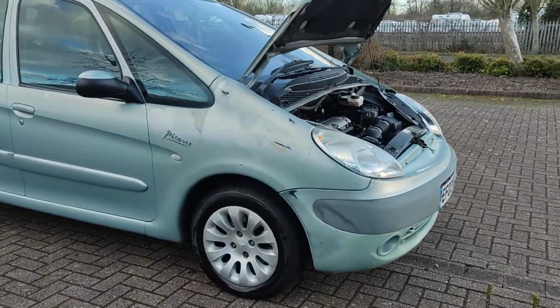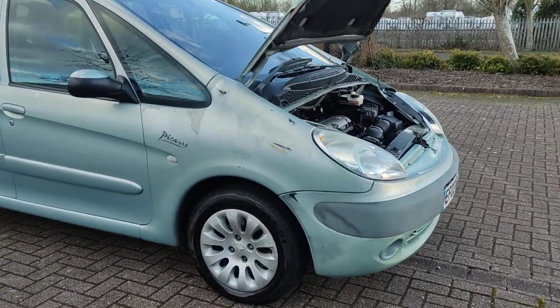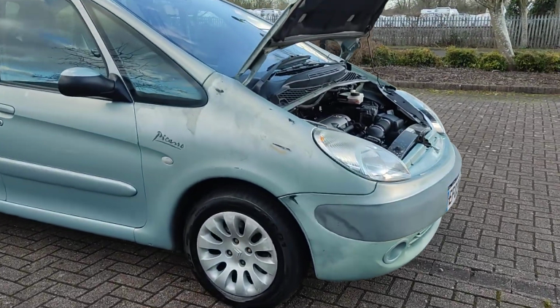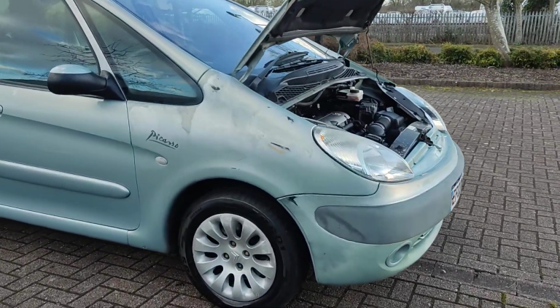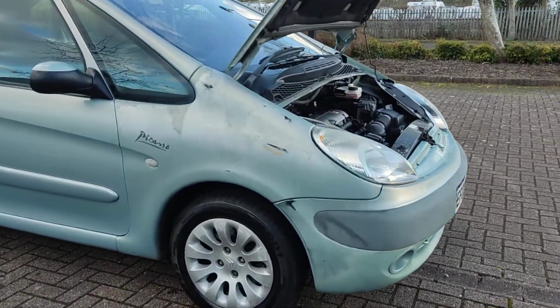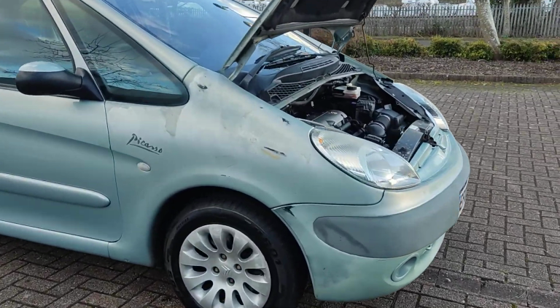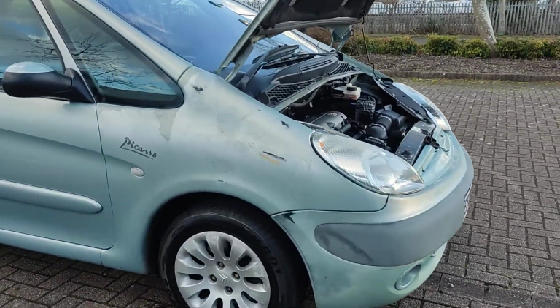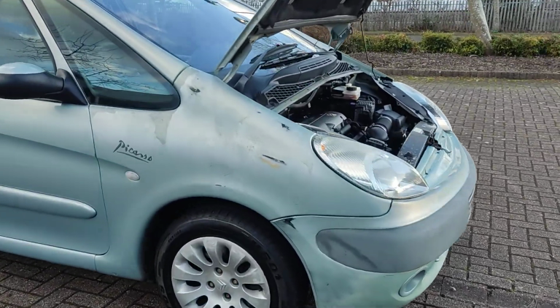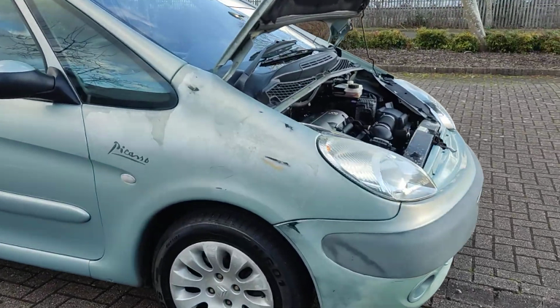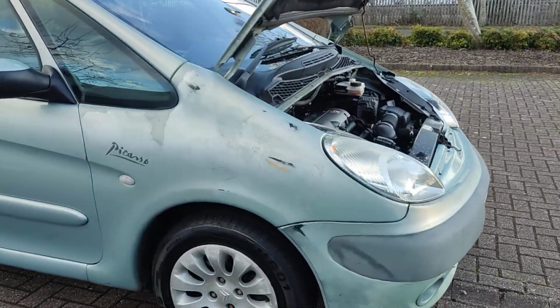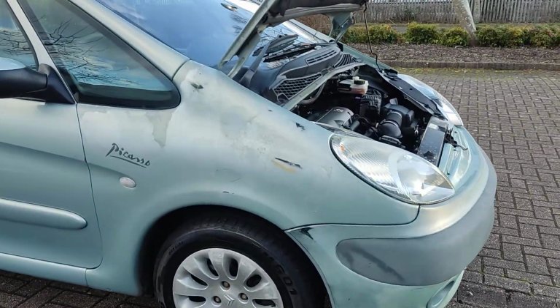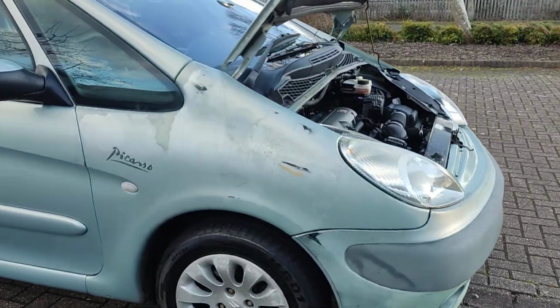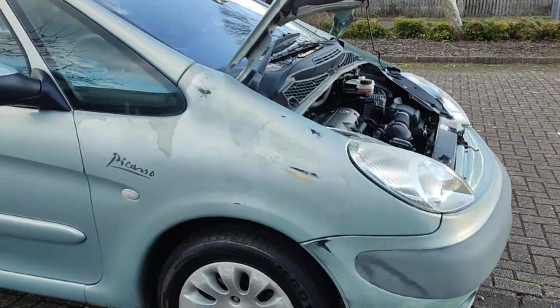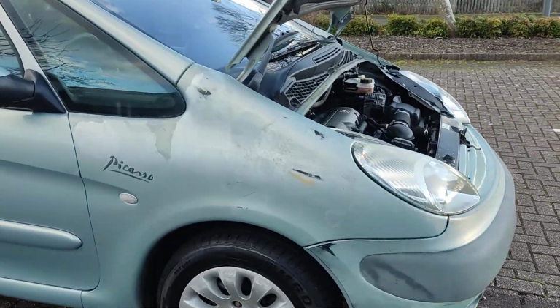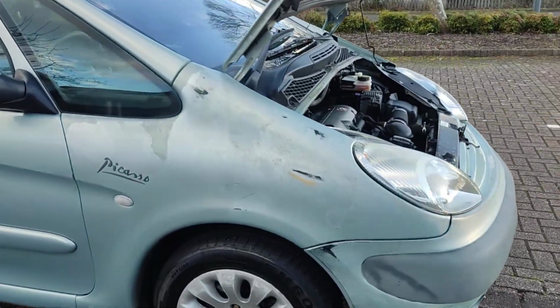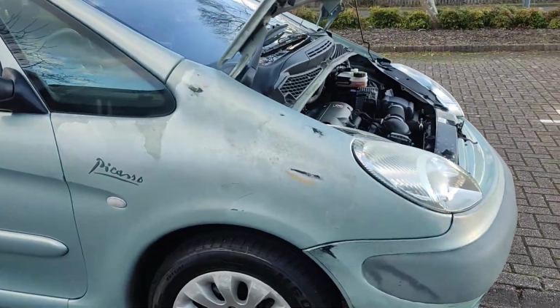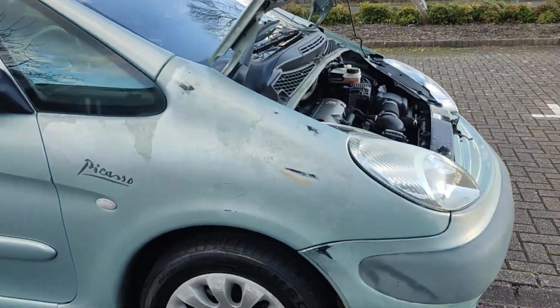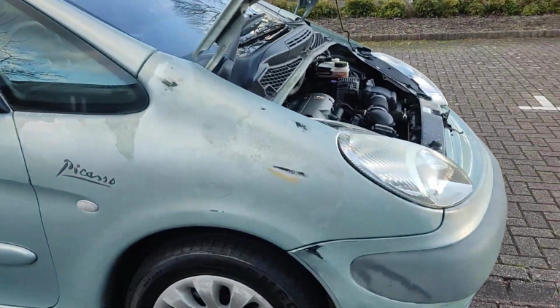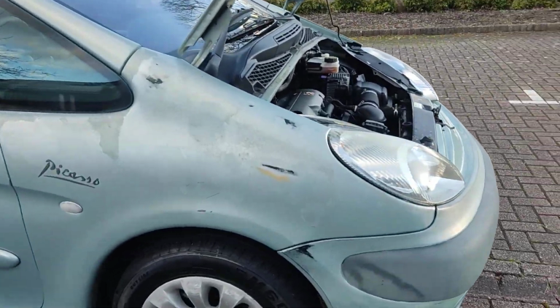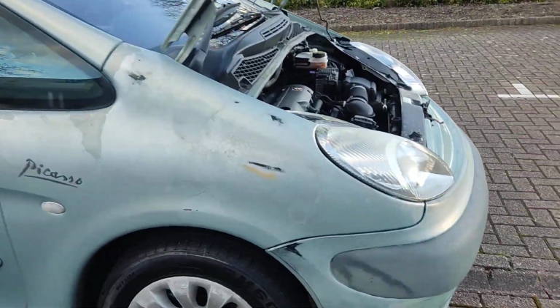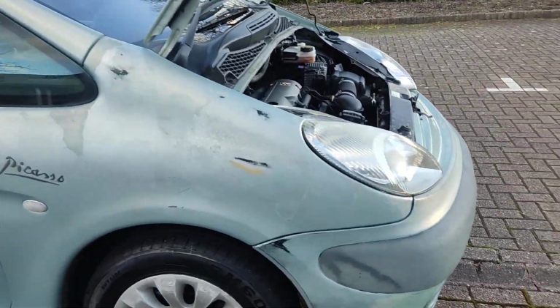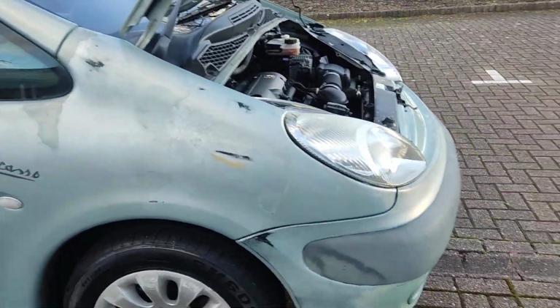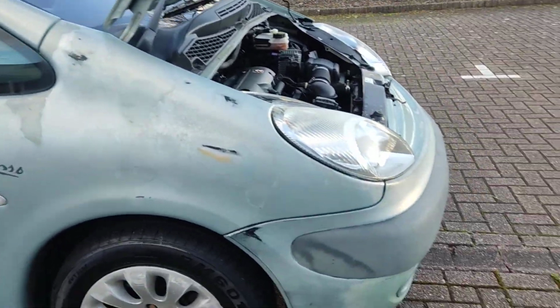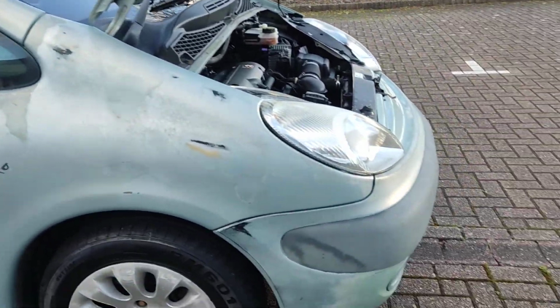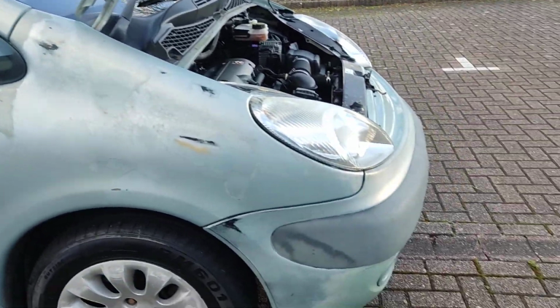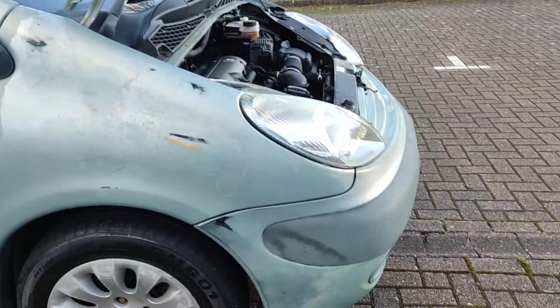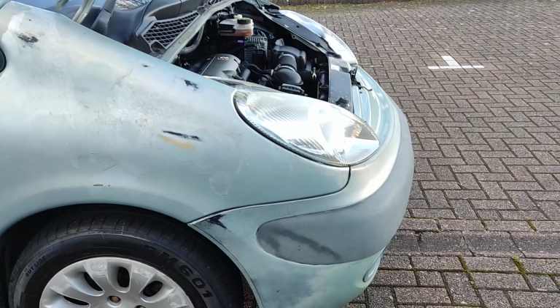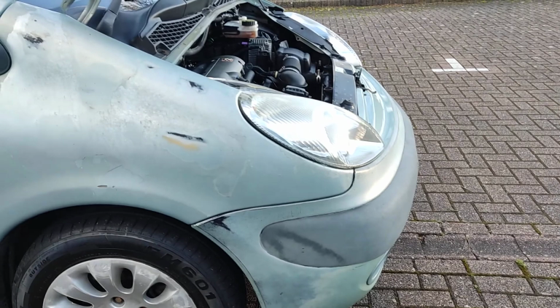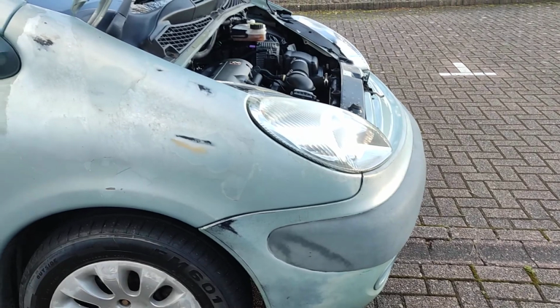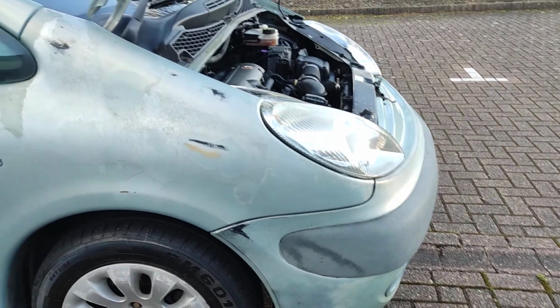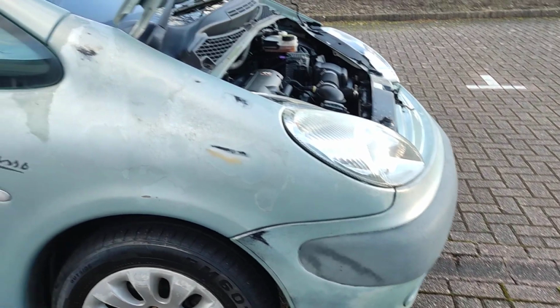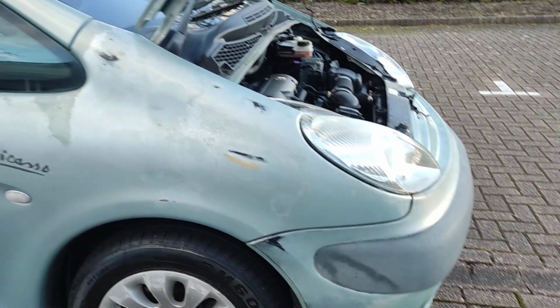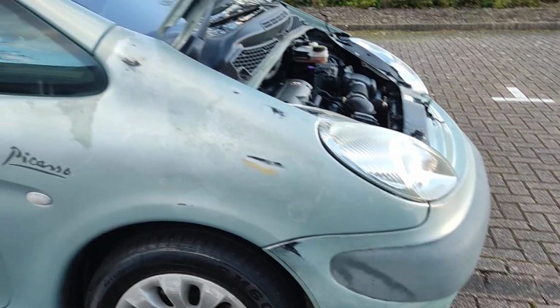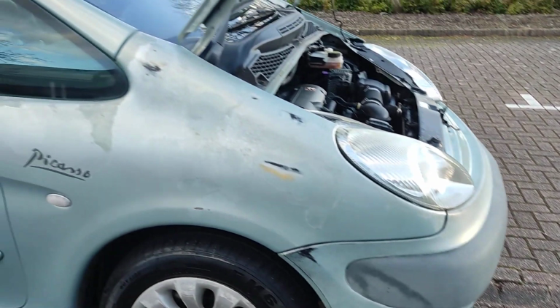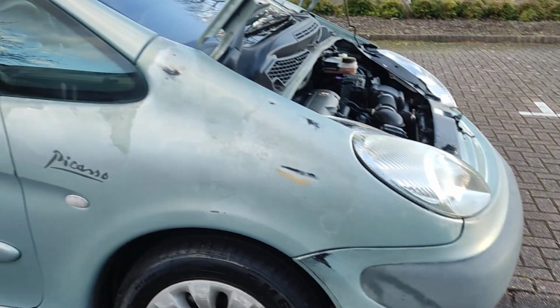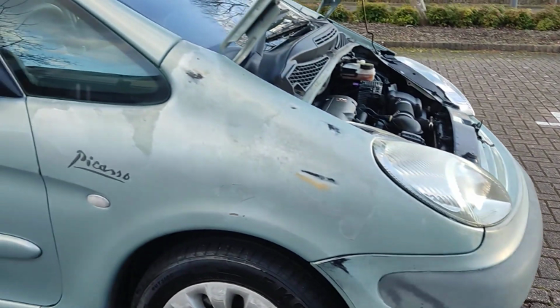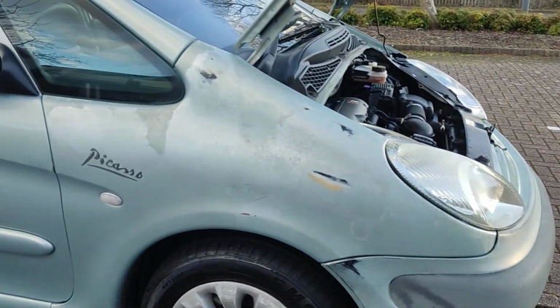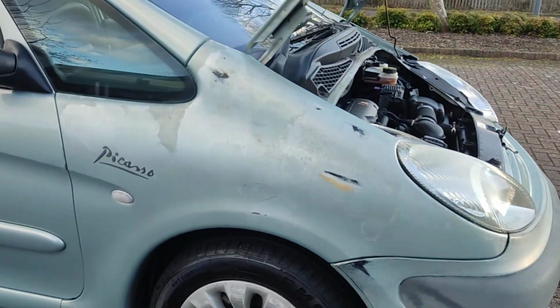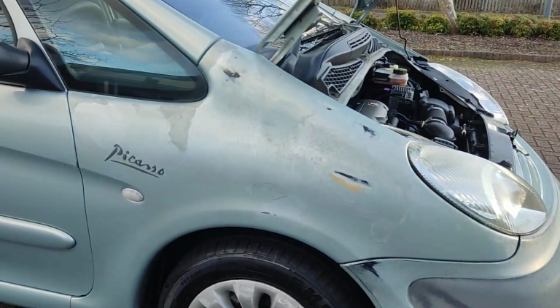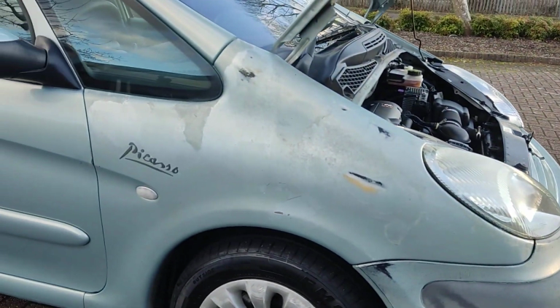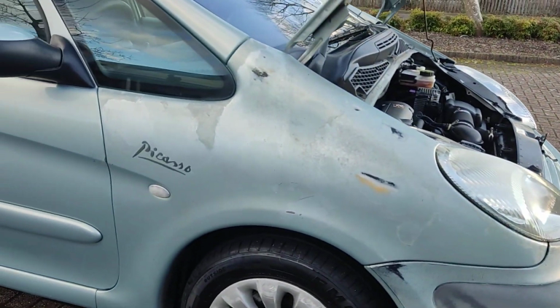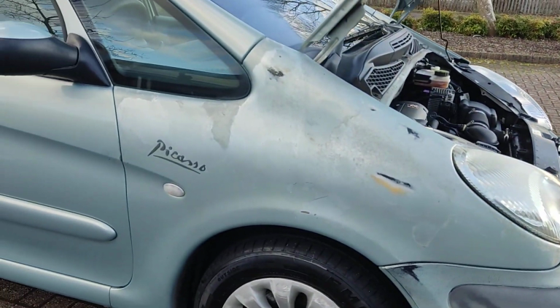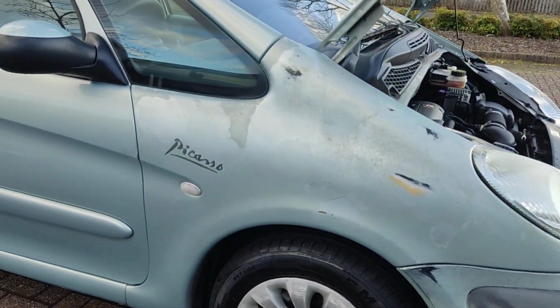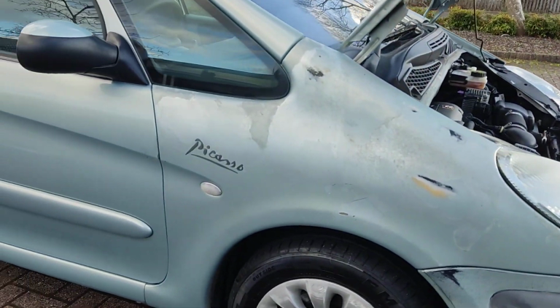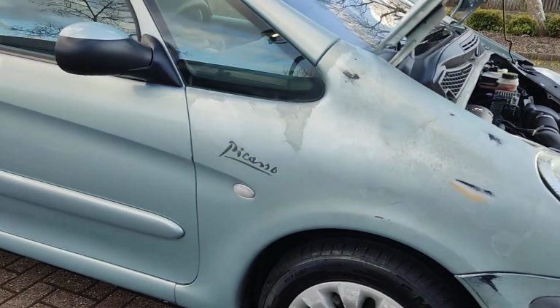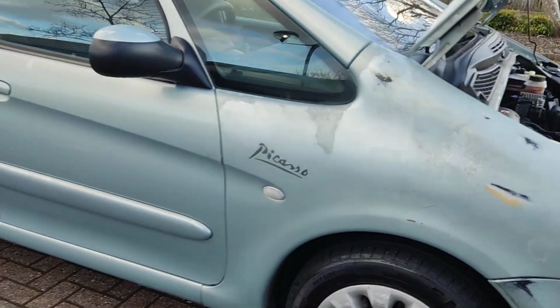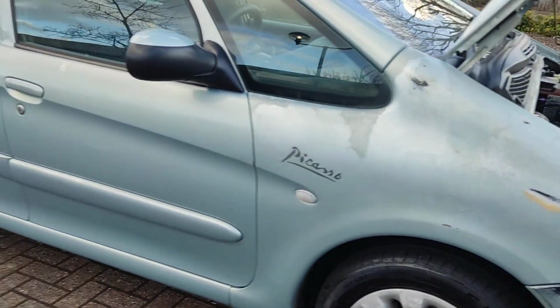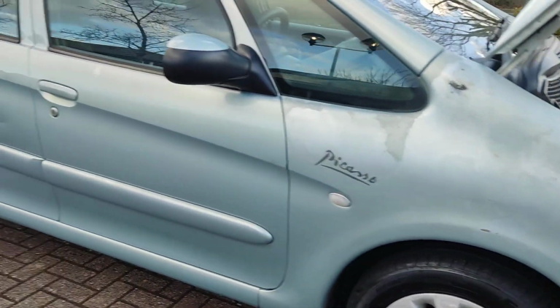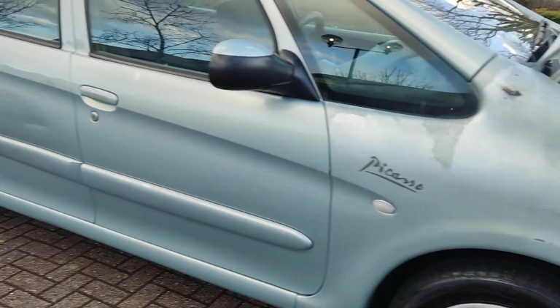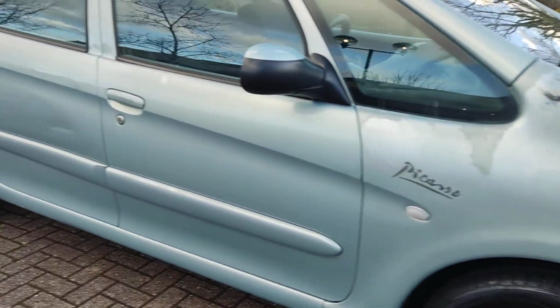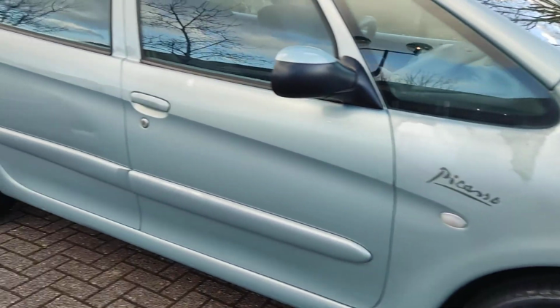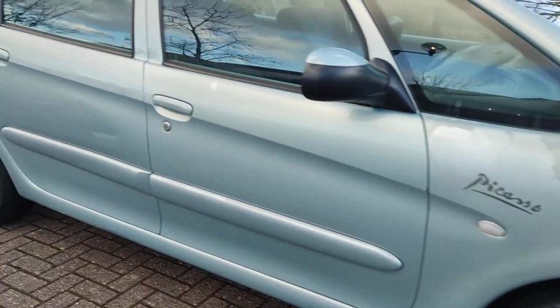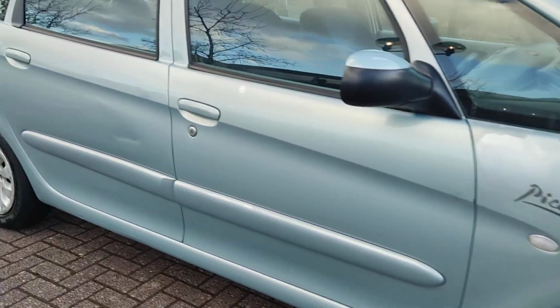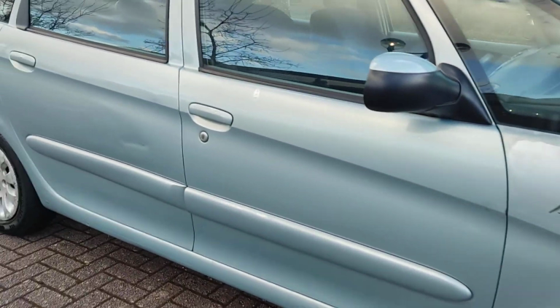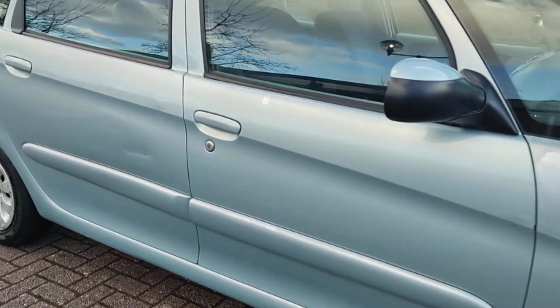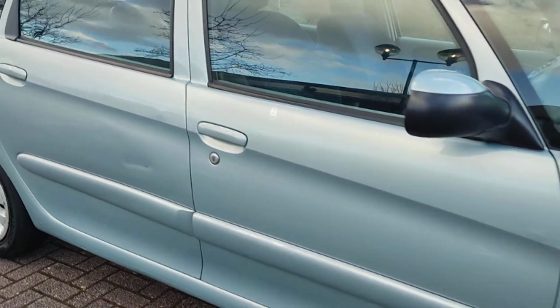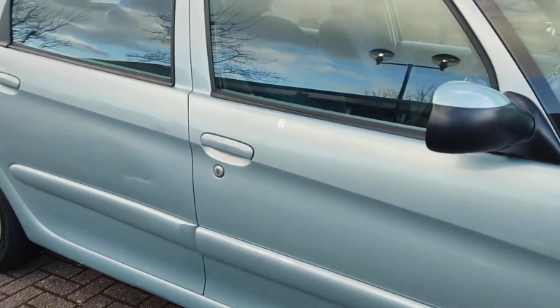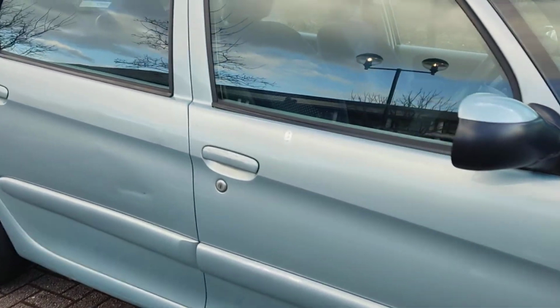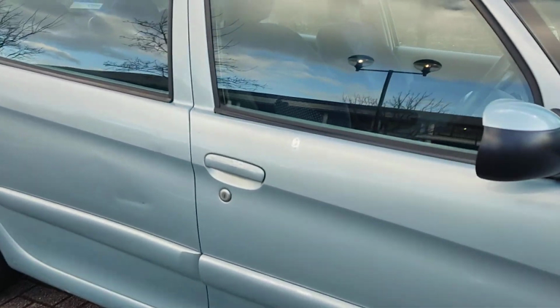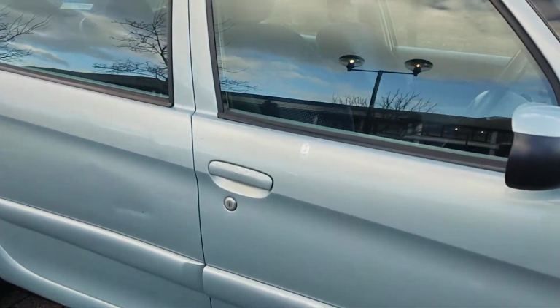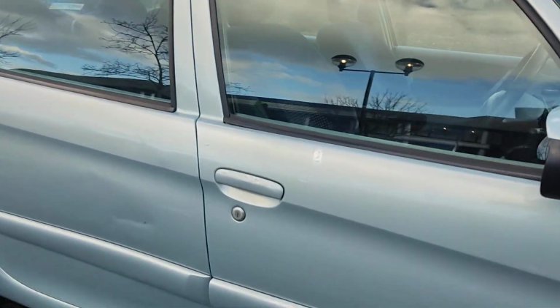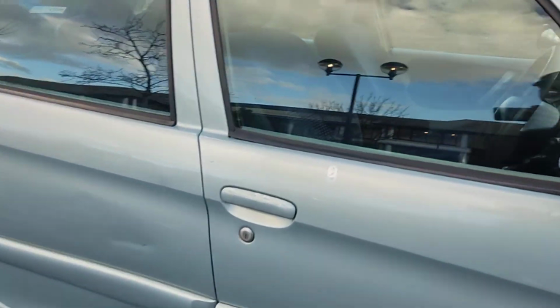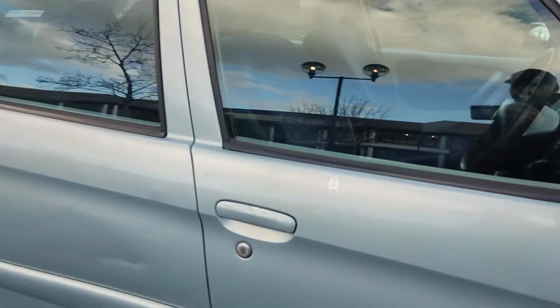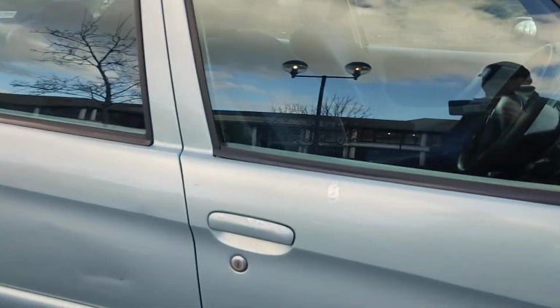Little bit of paint damage here at the front arch — this is nothing major, nothing visible, no dents.